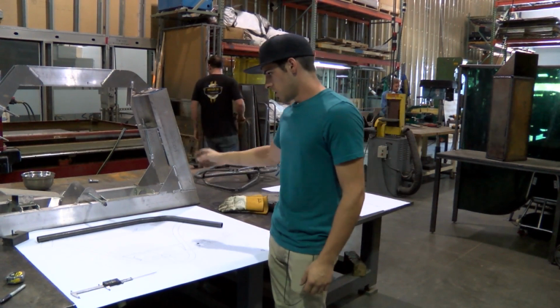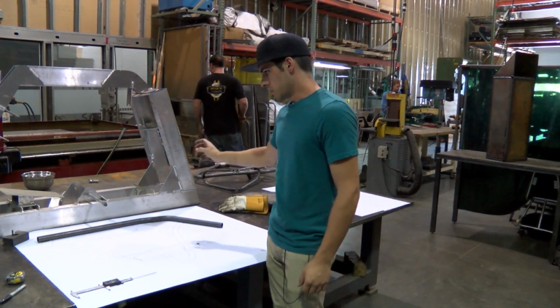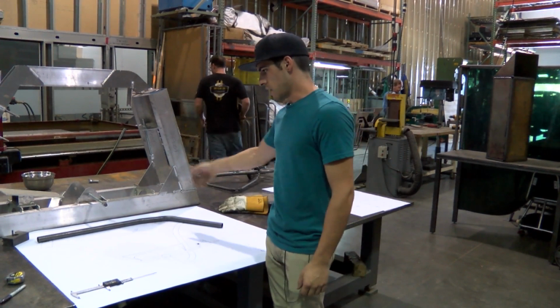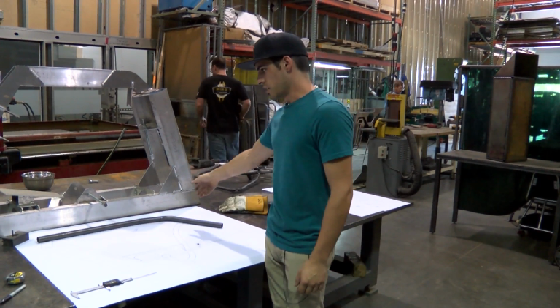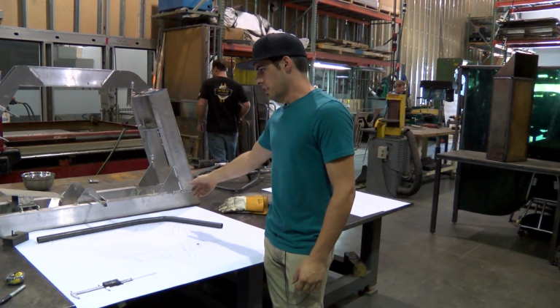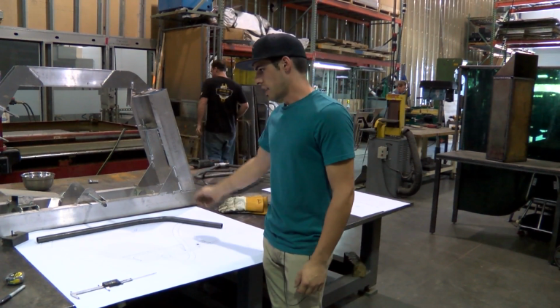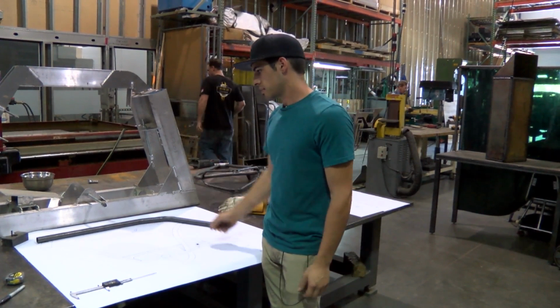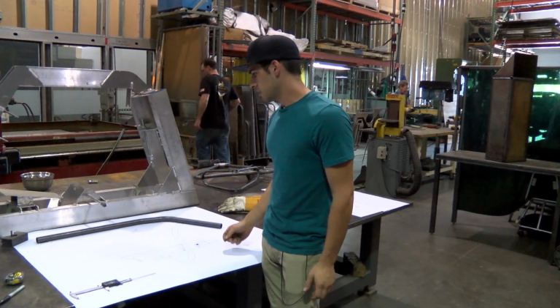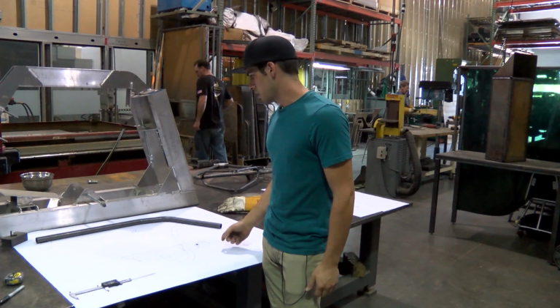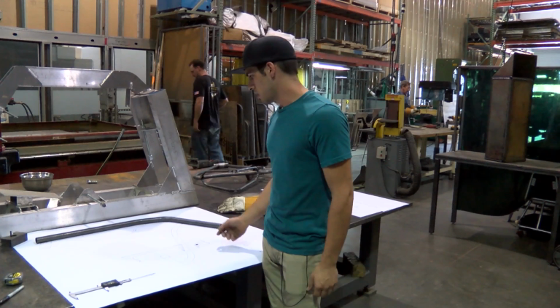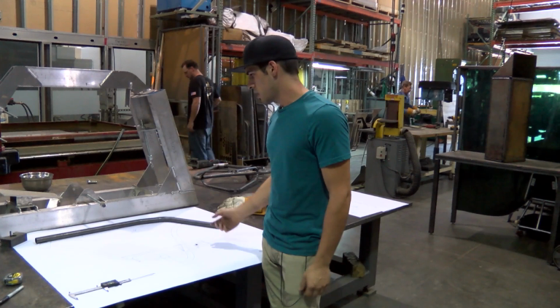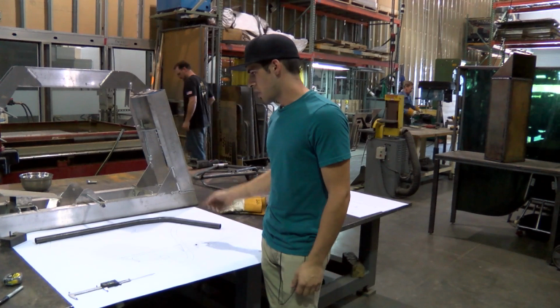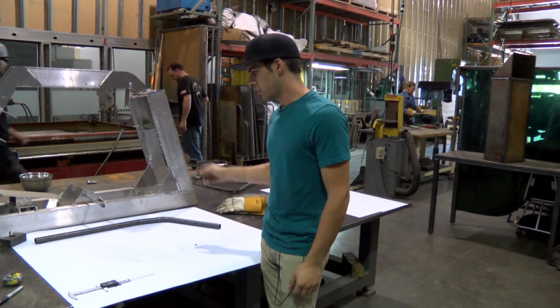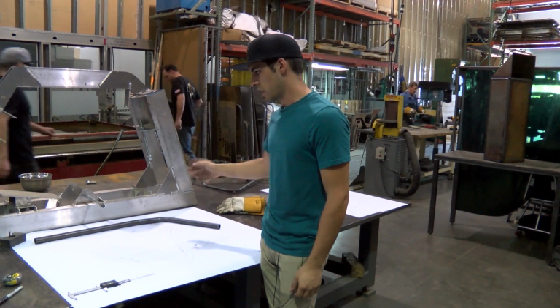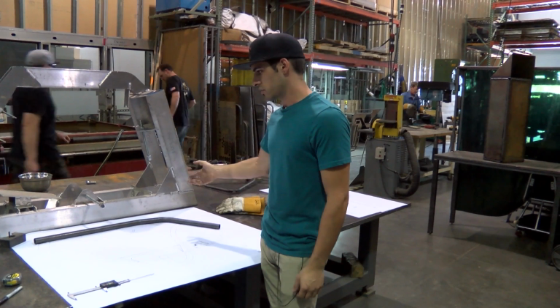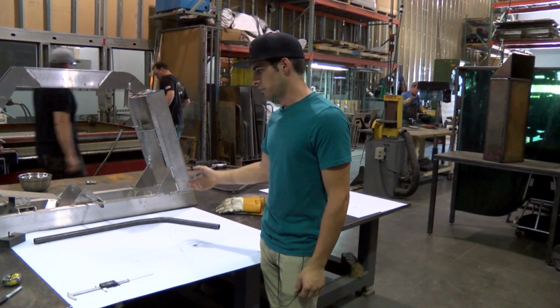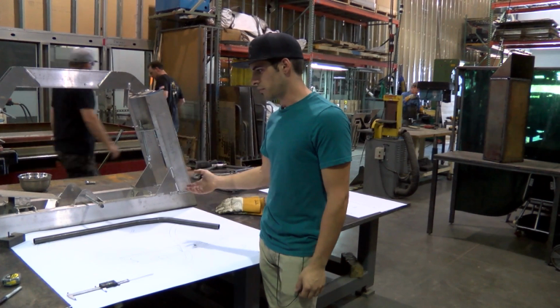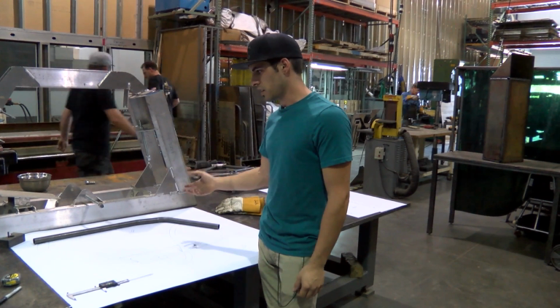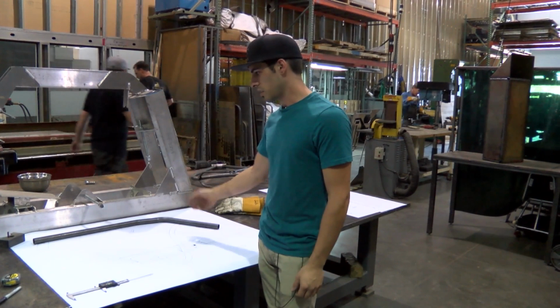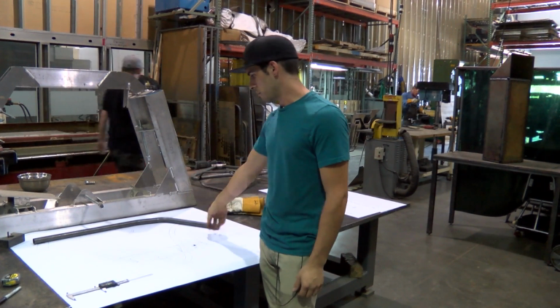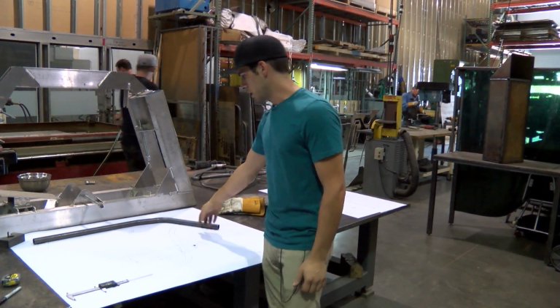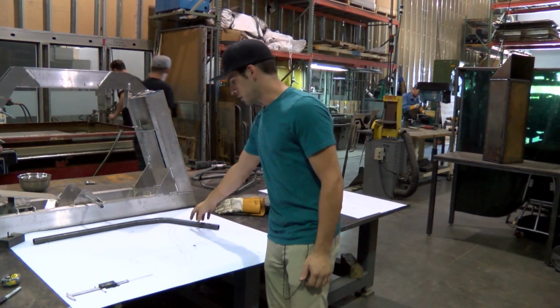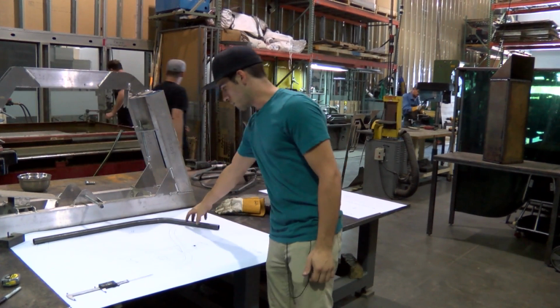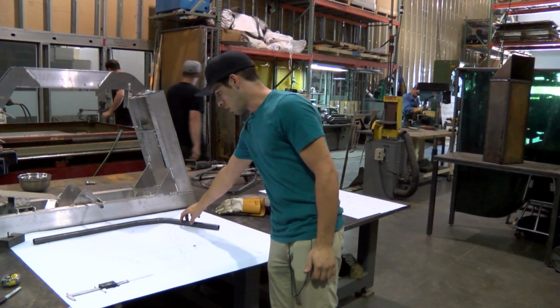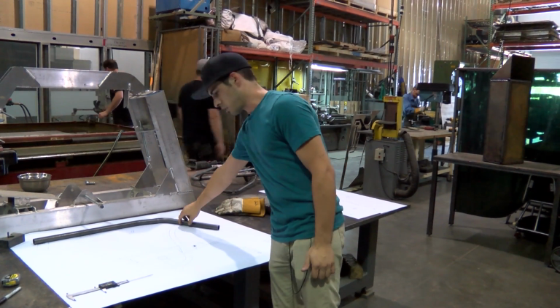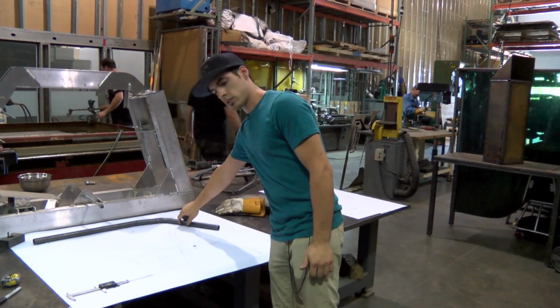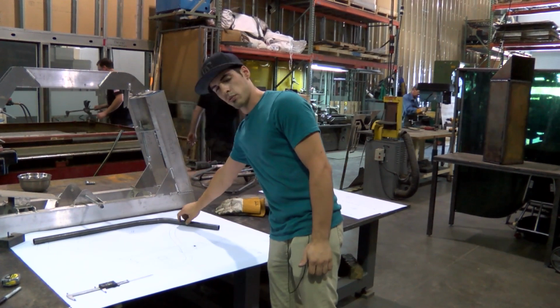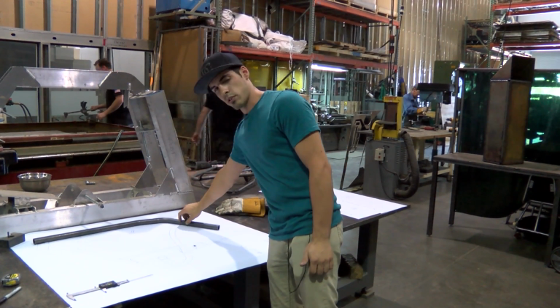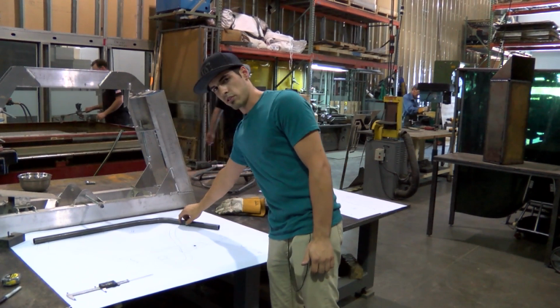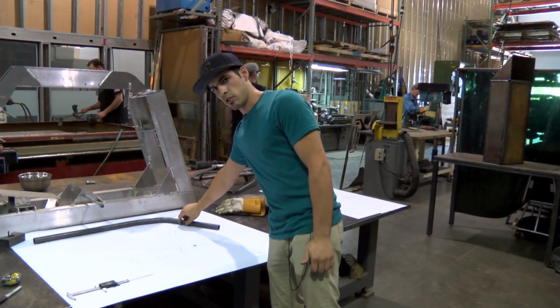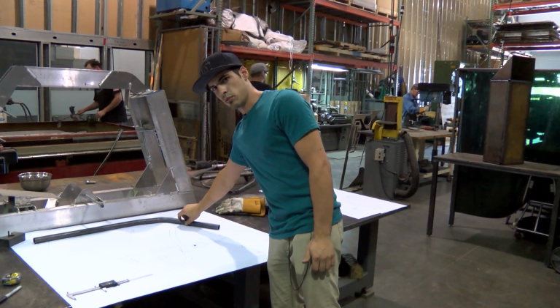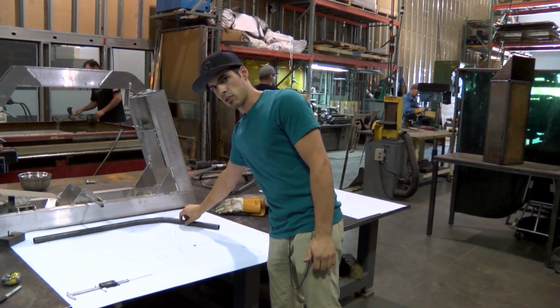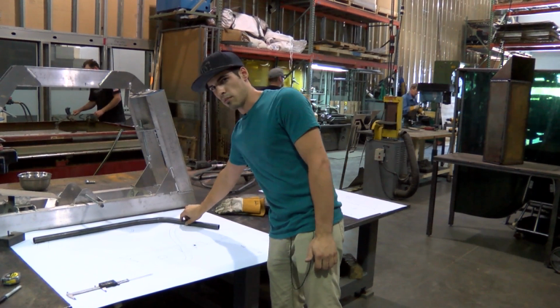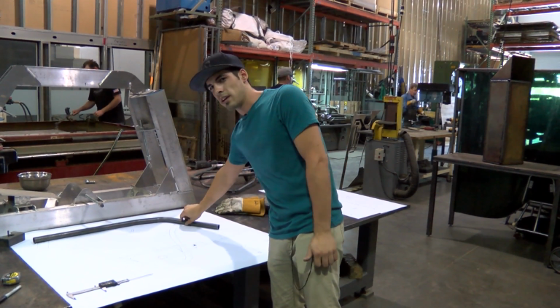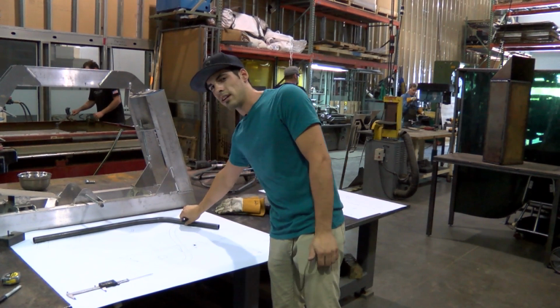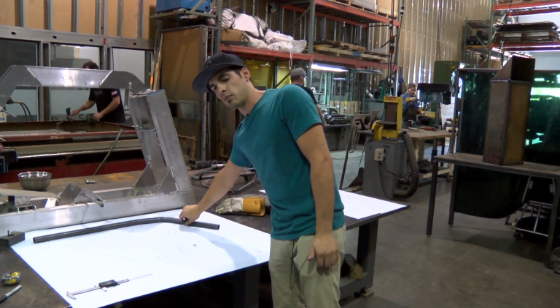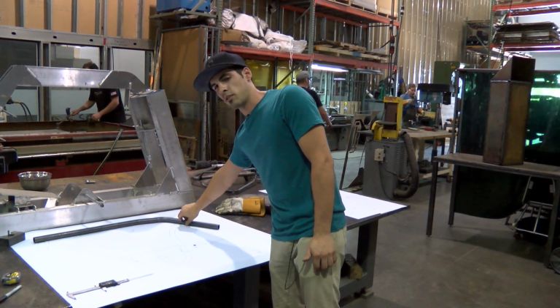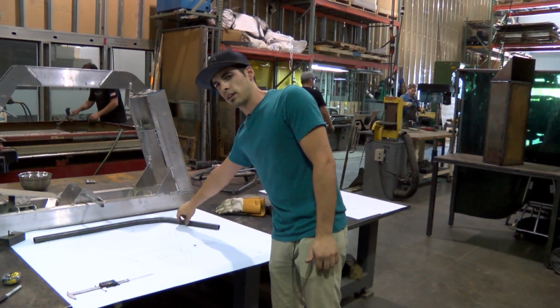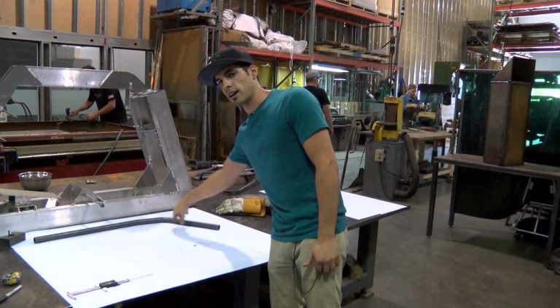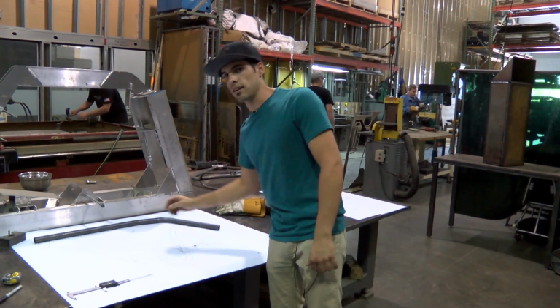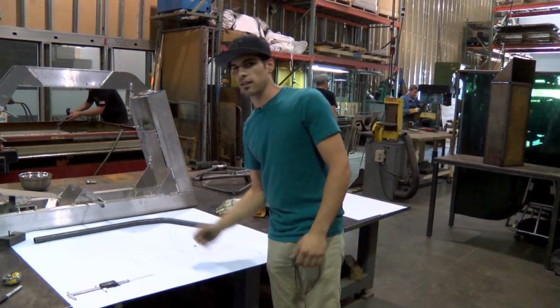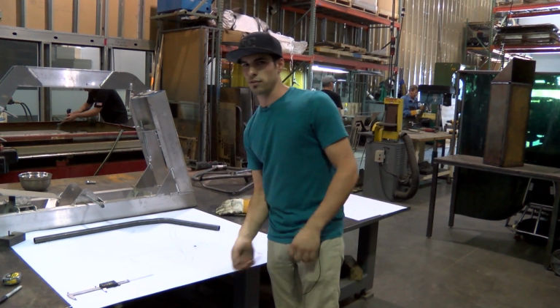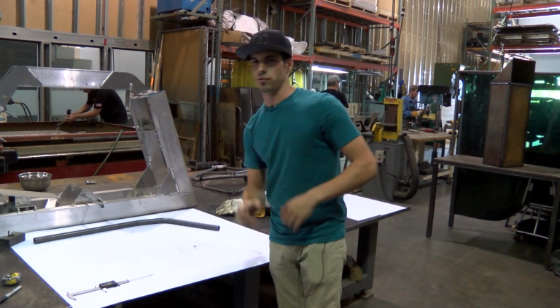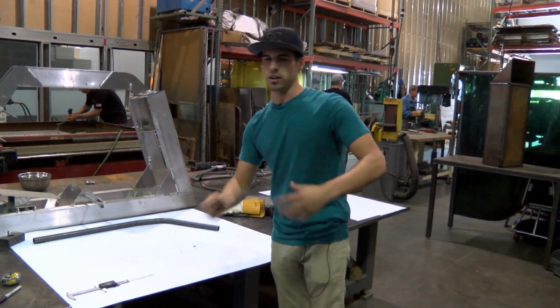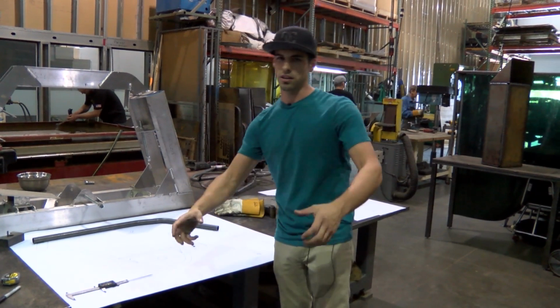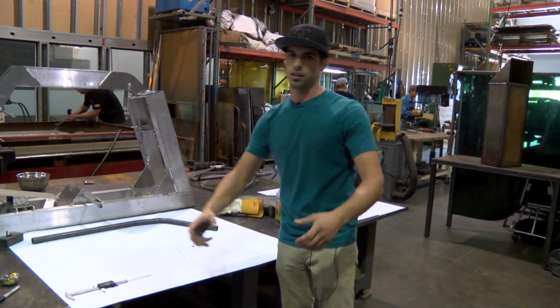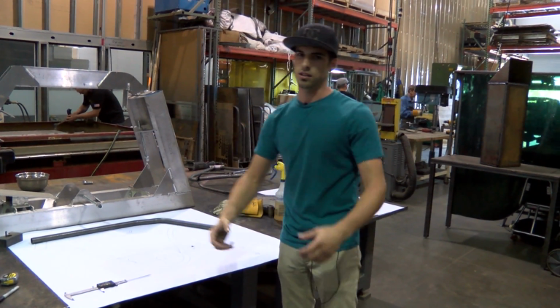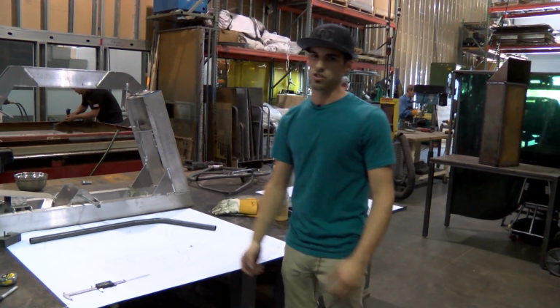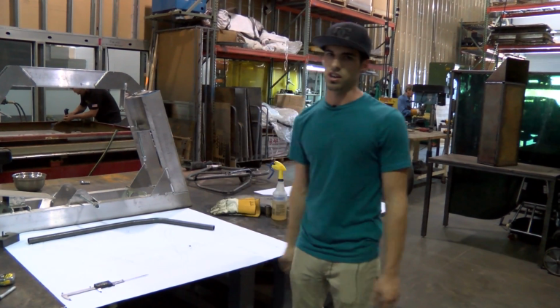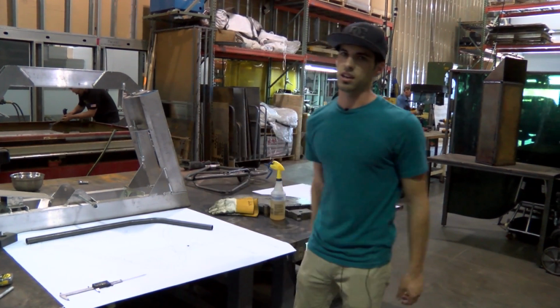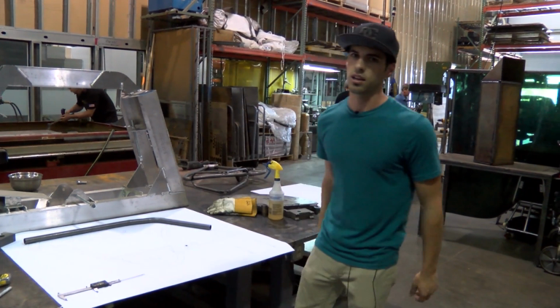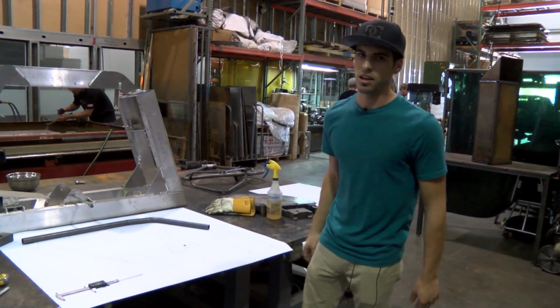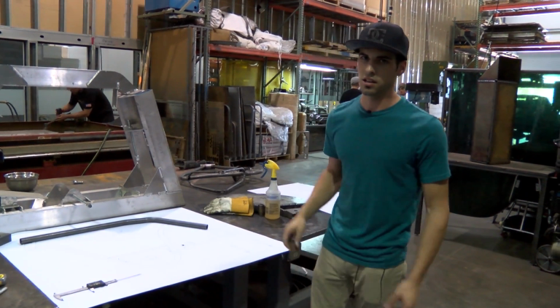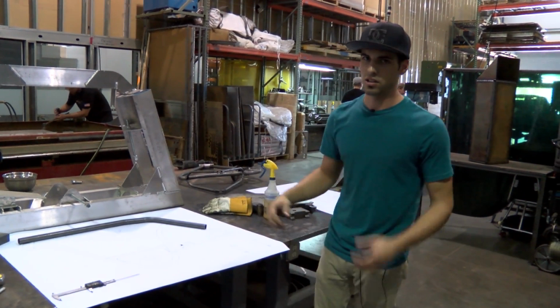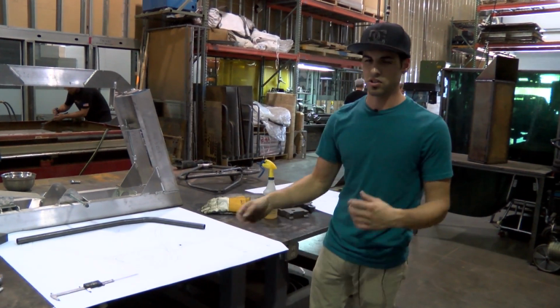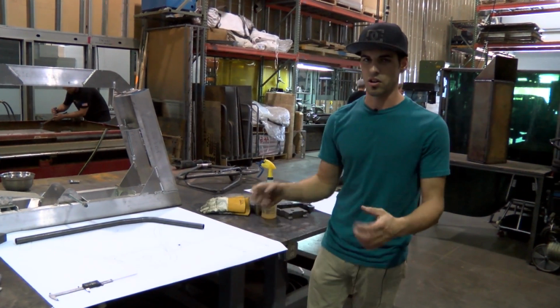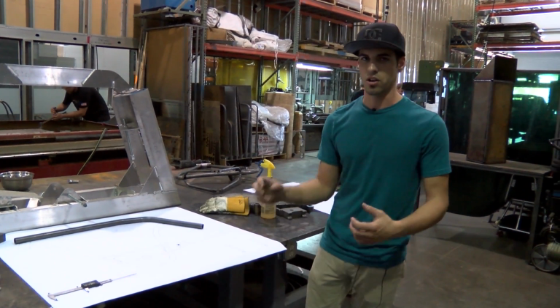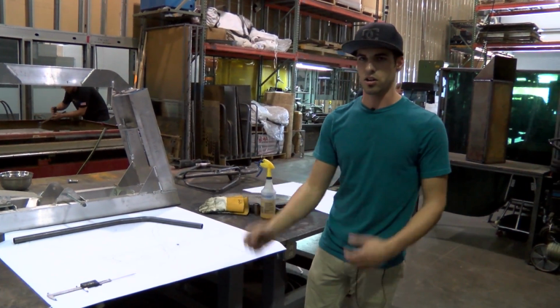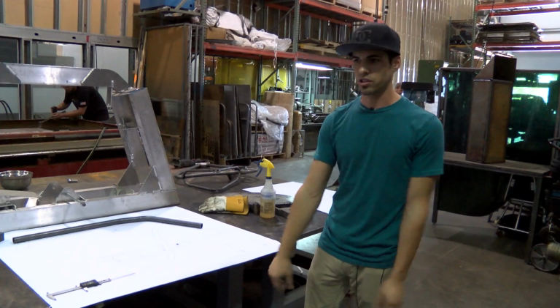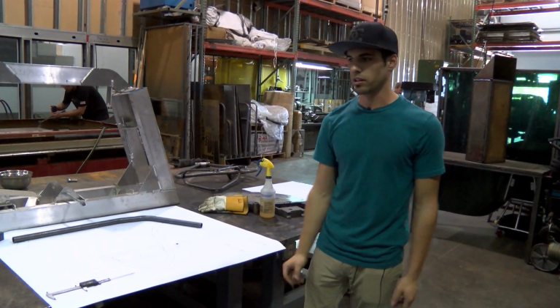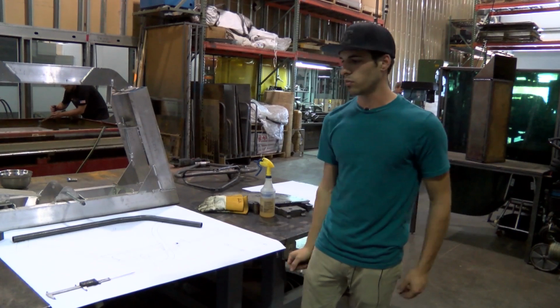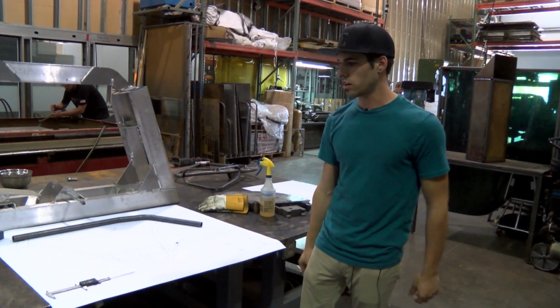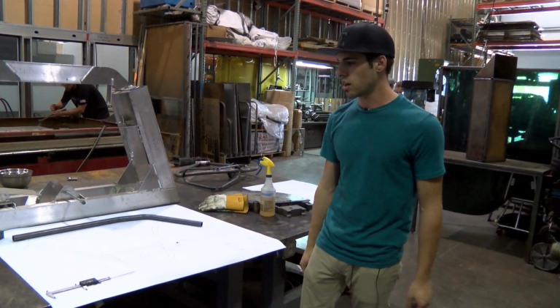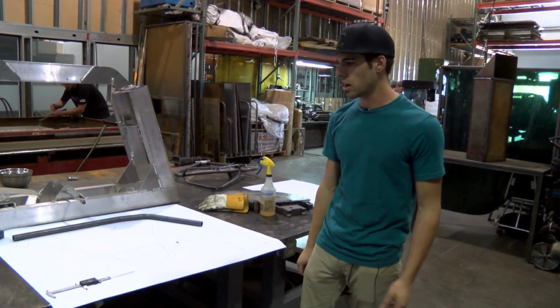Now that that's done, I would actually fit it, make some marks where the tube would terminate, where to cut it, fit it in the jig, and then start notching and whatnot.